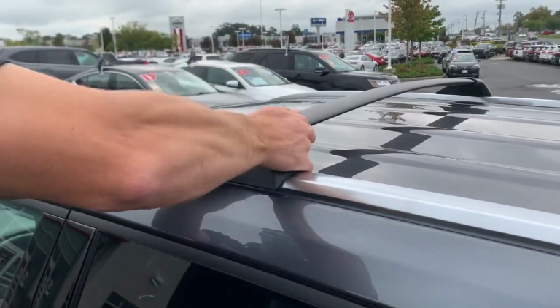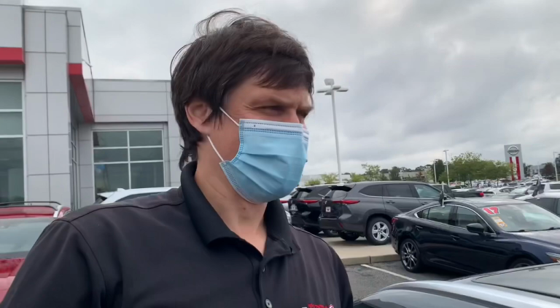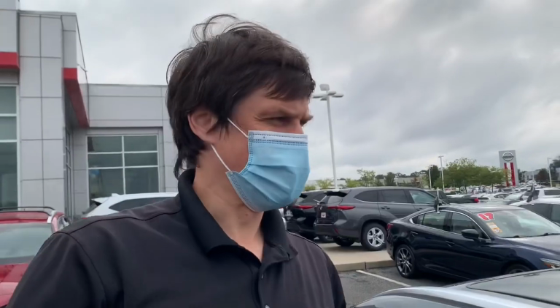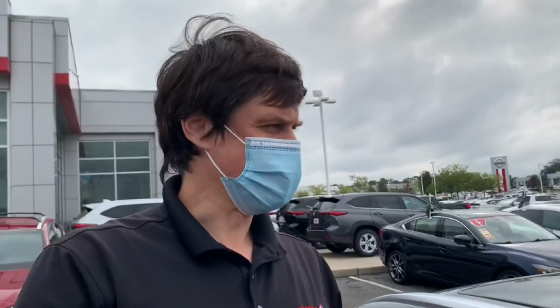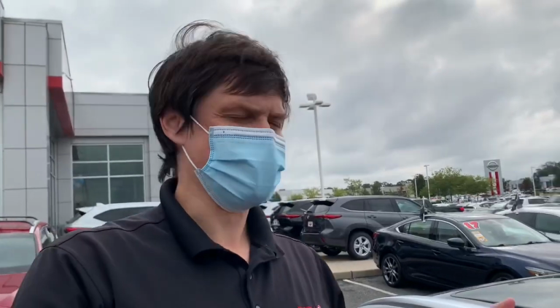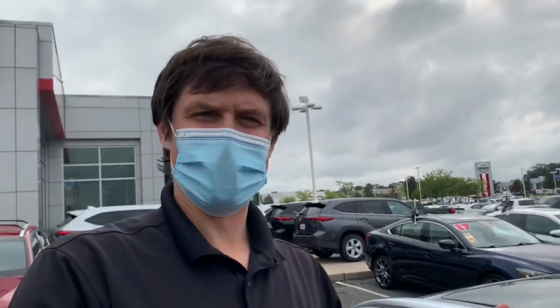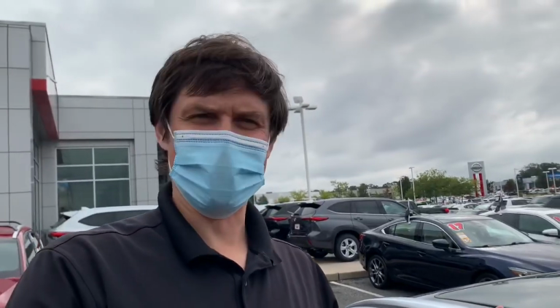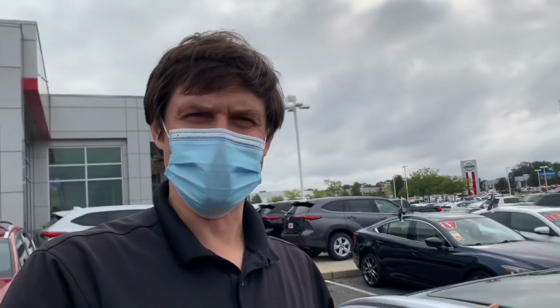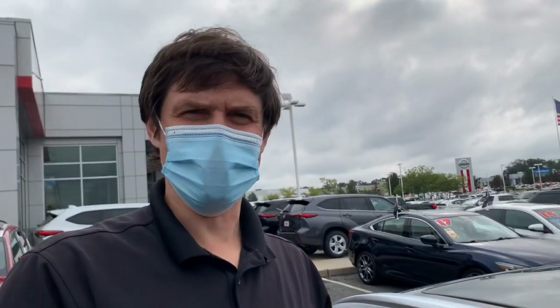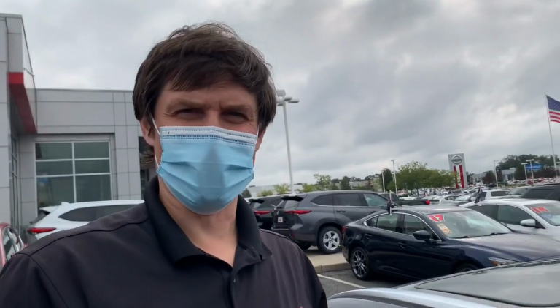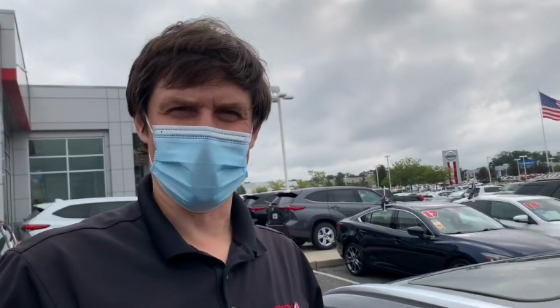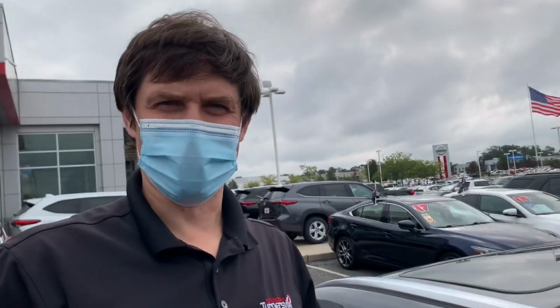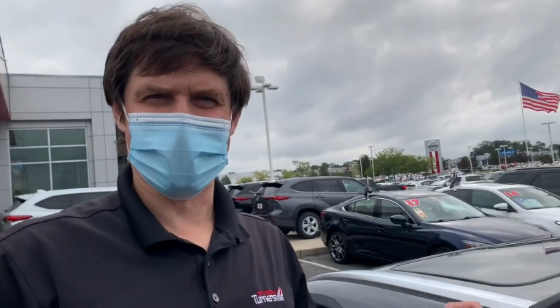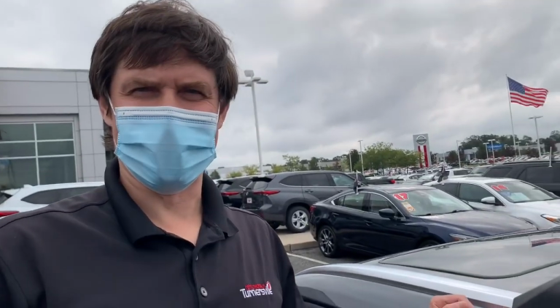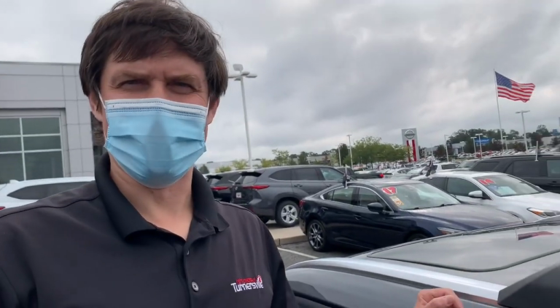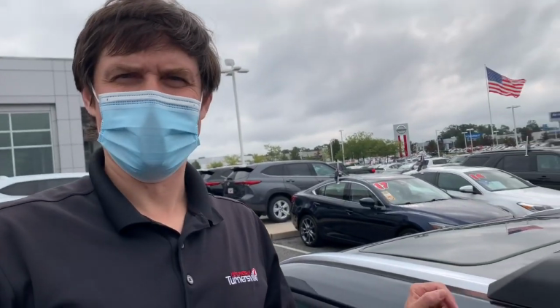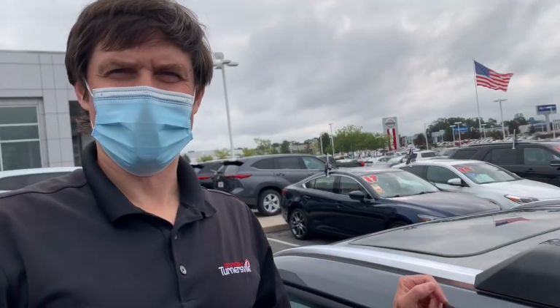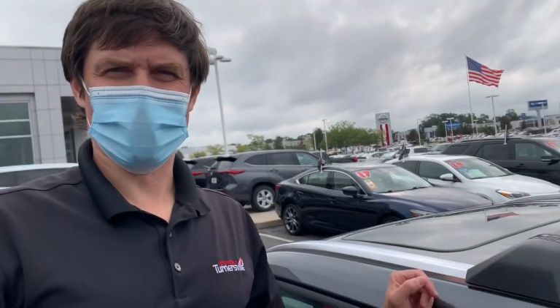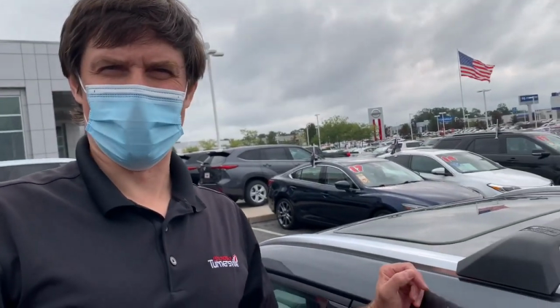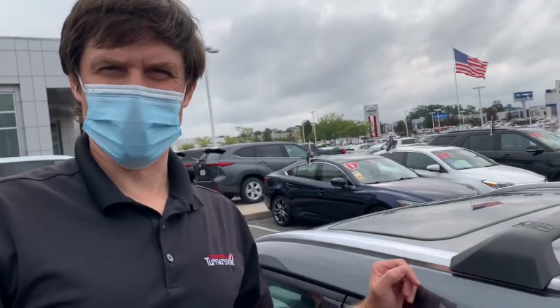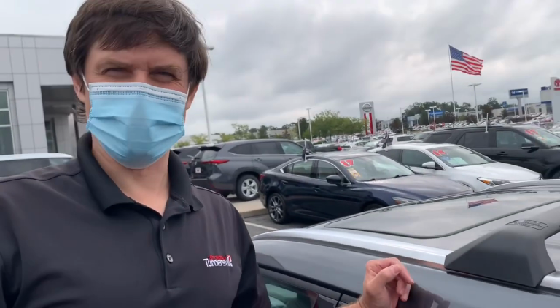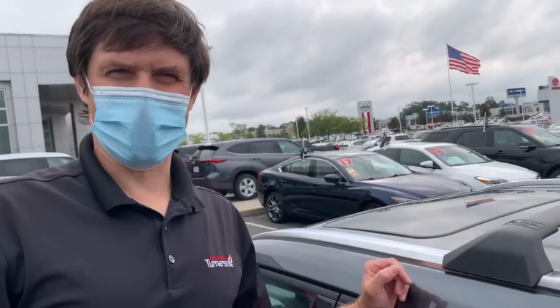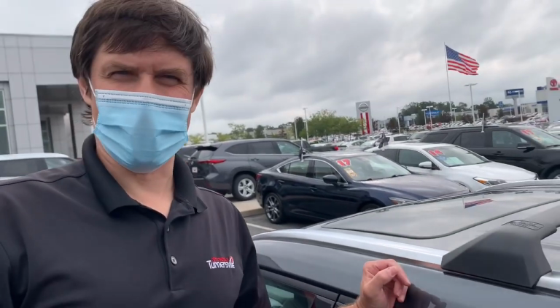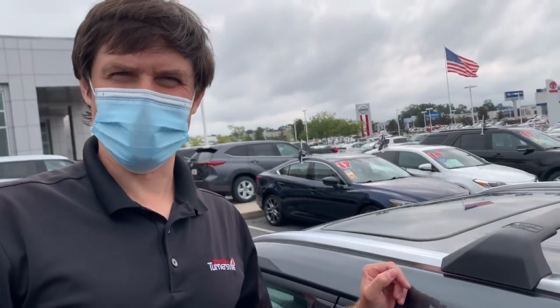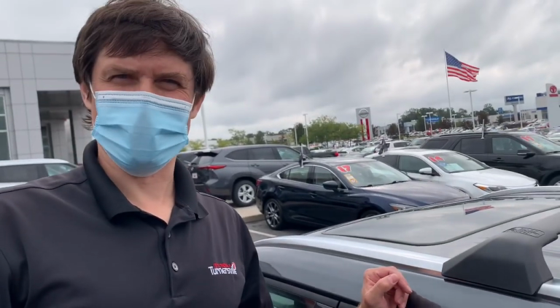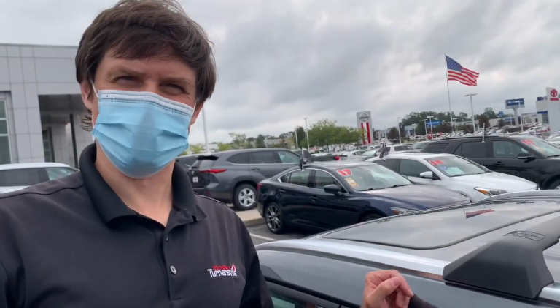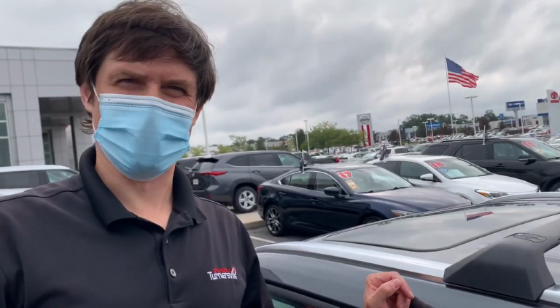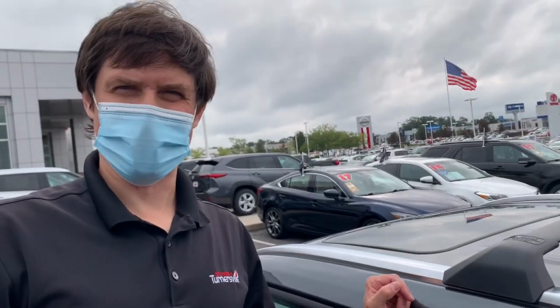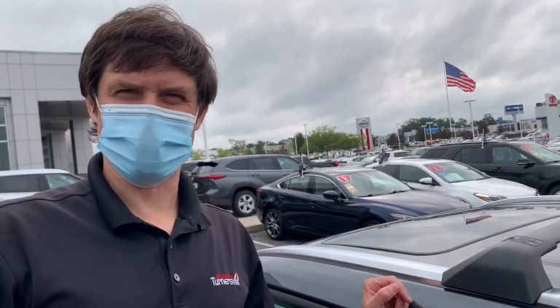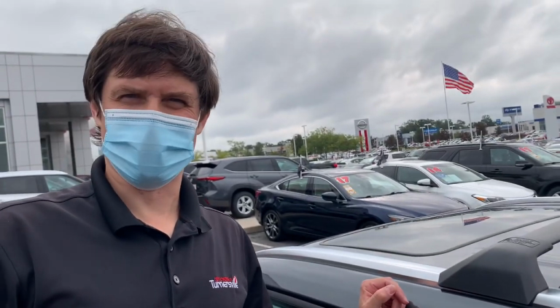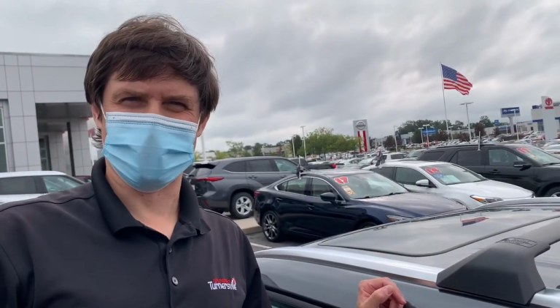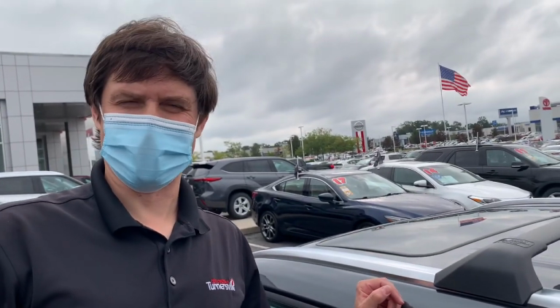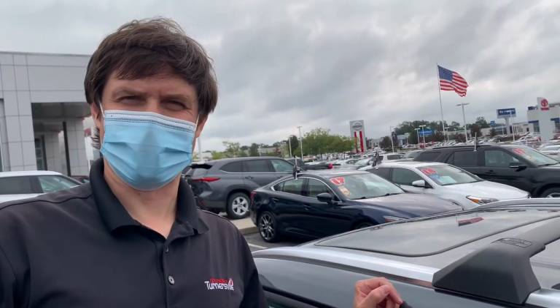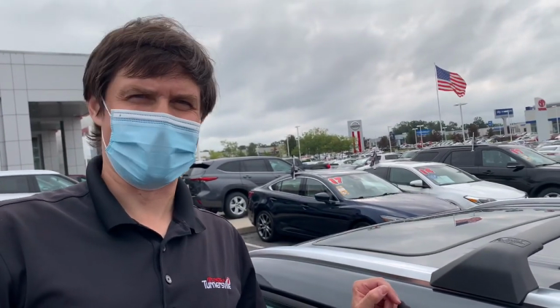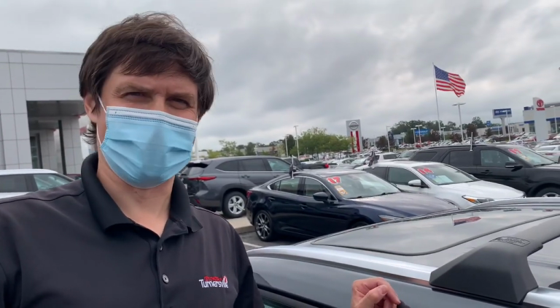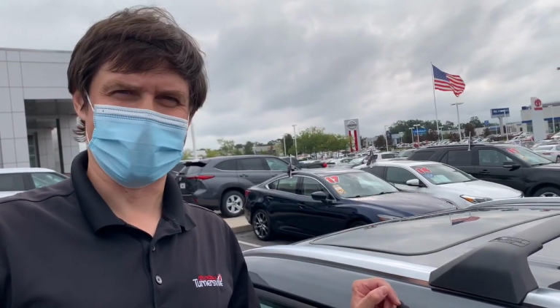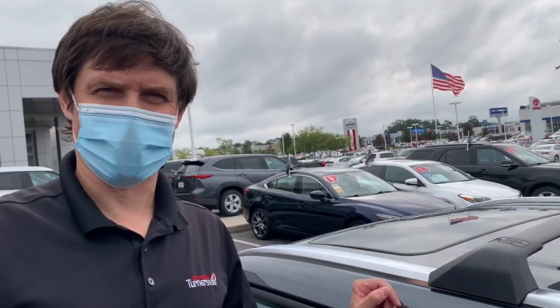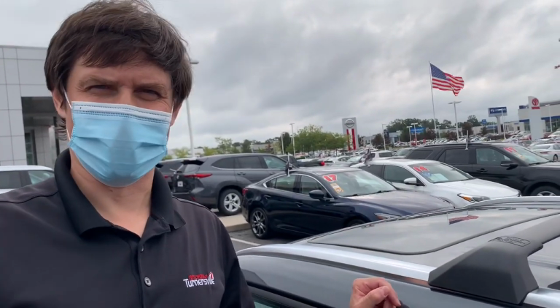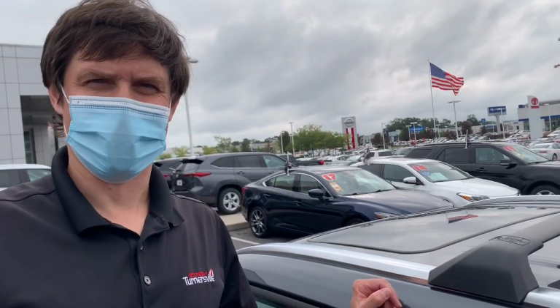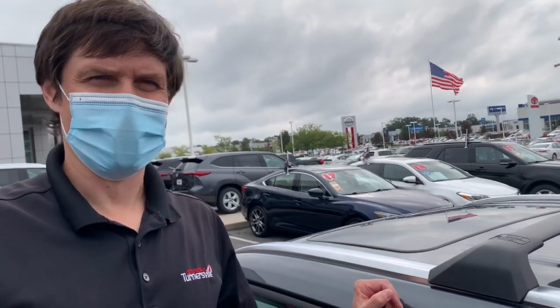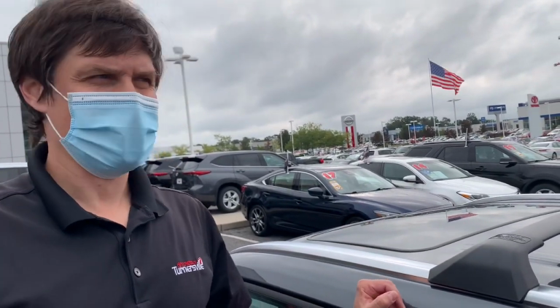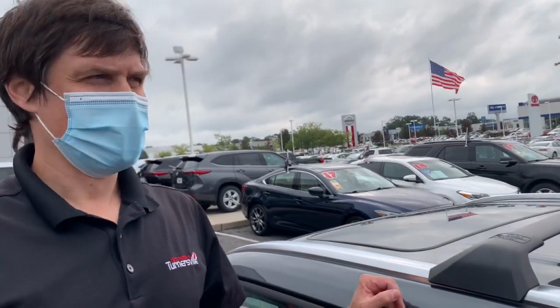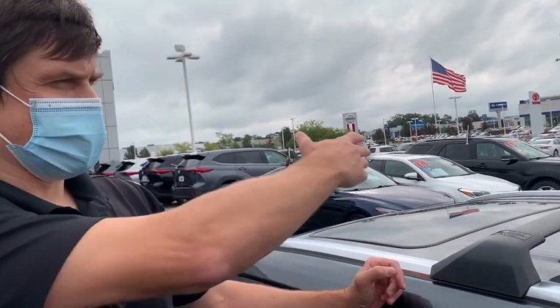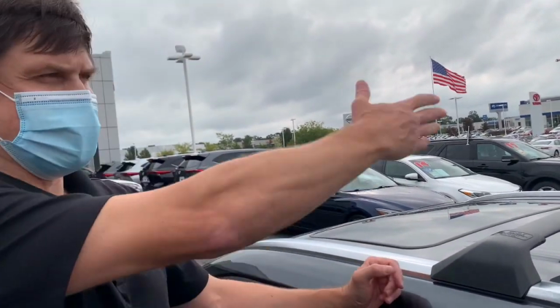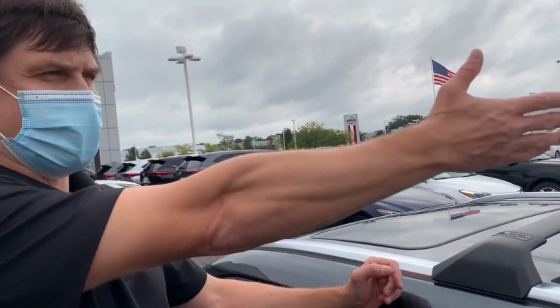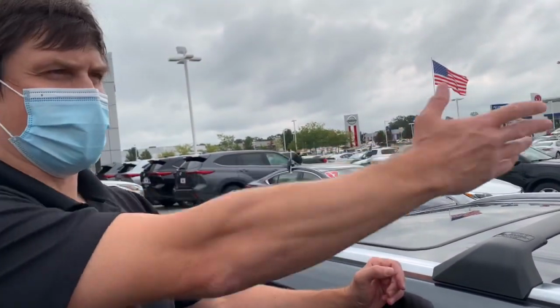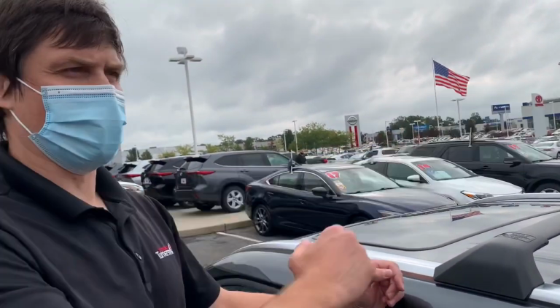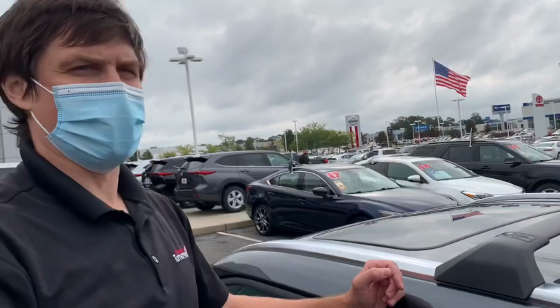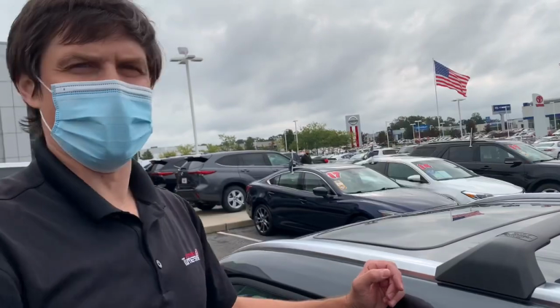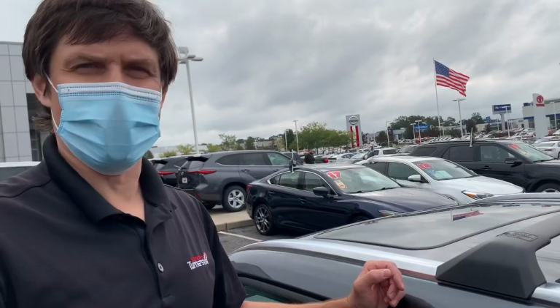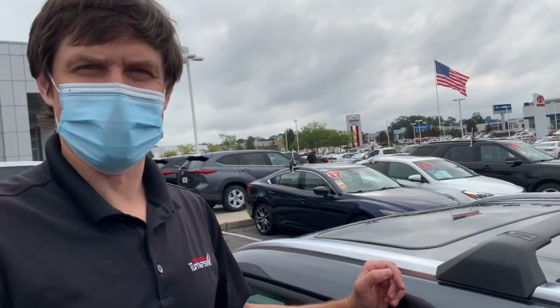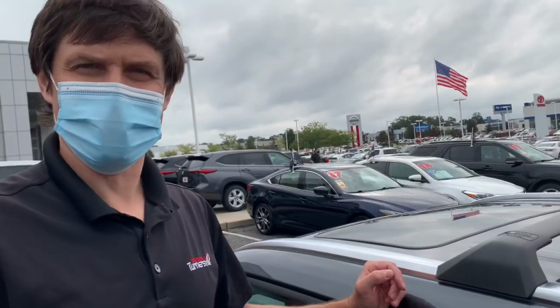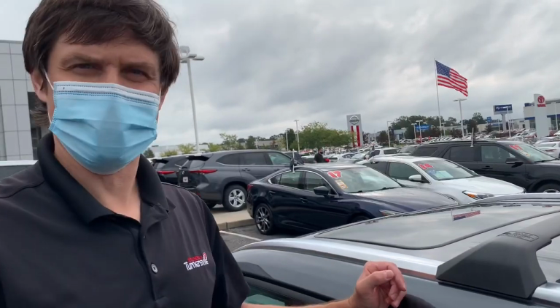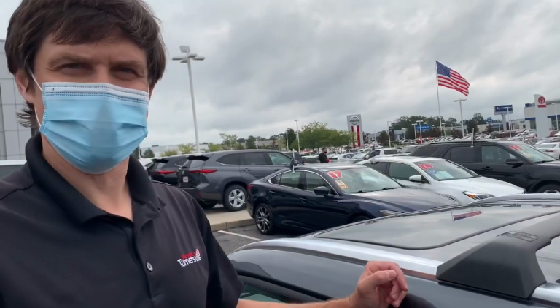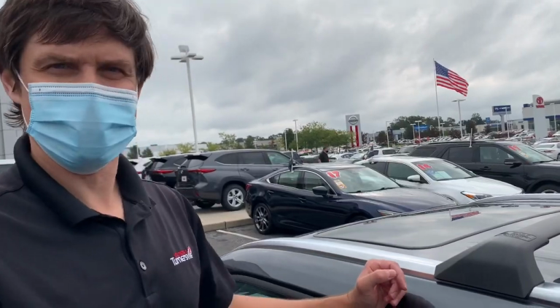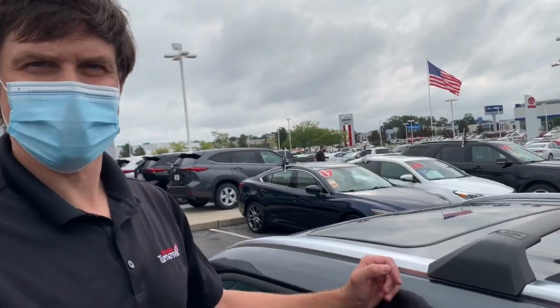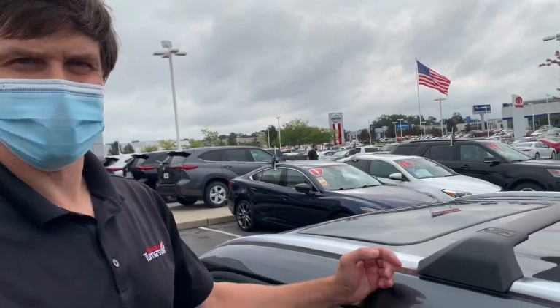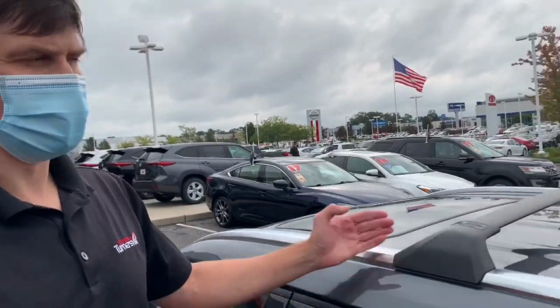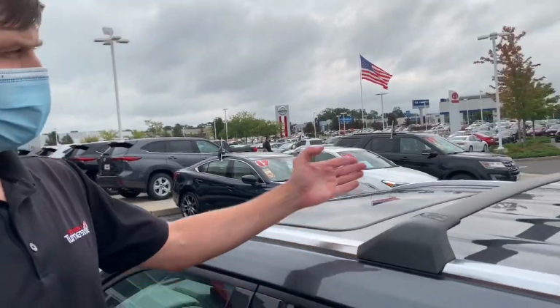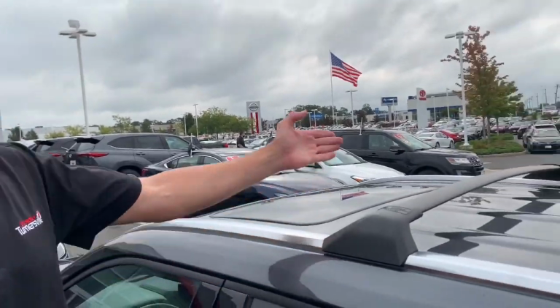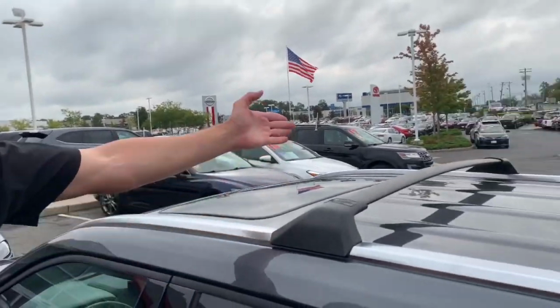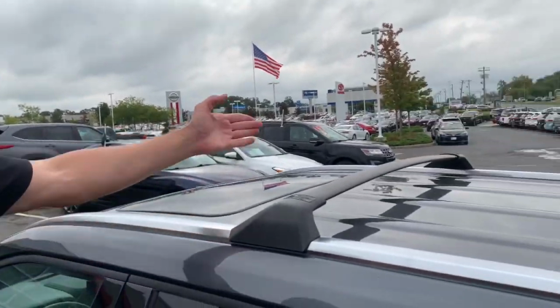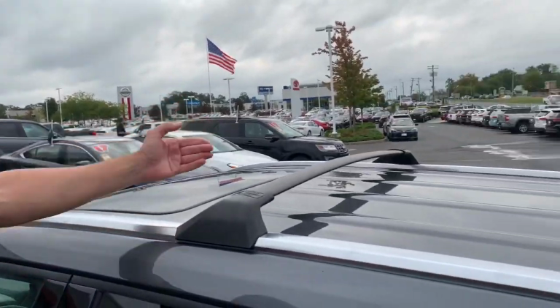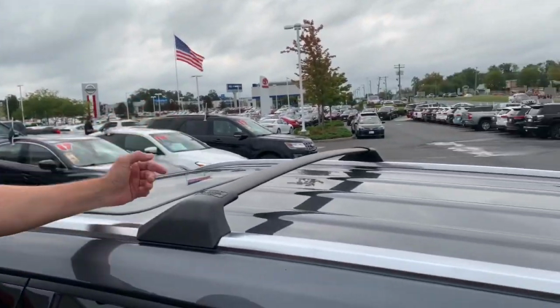This is how we install the crossbars on the 2020 Highlander. Let's take a look around. Thank you.